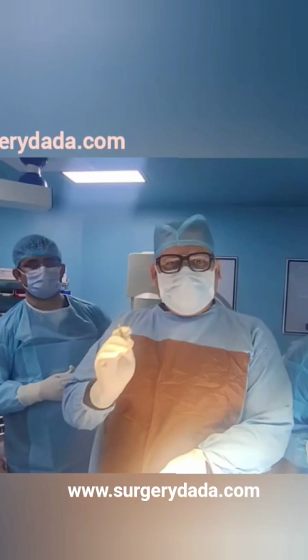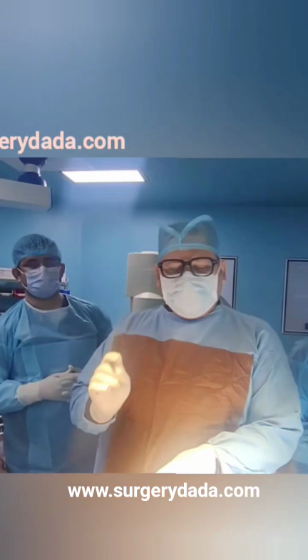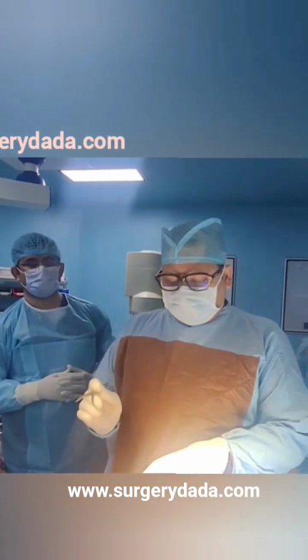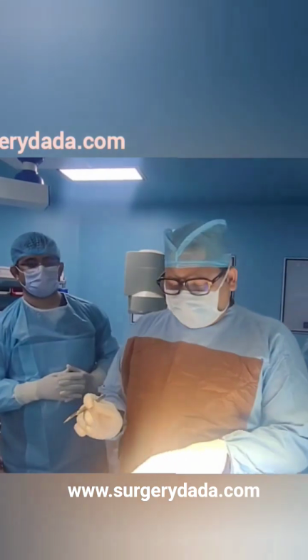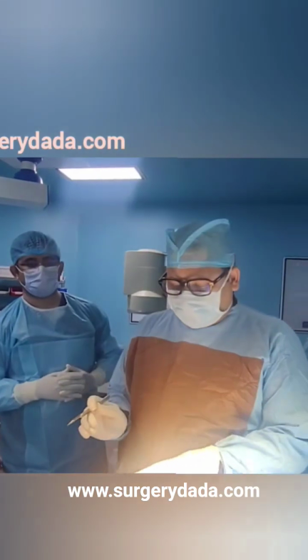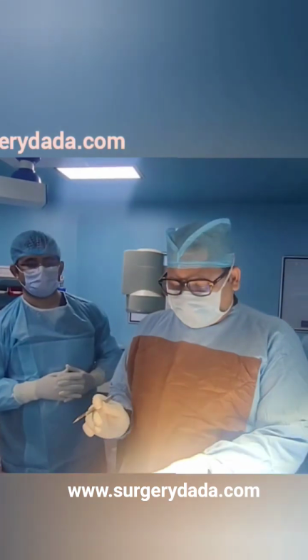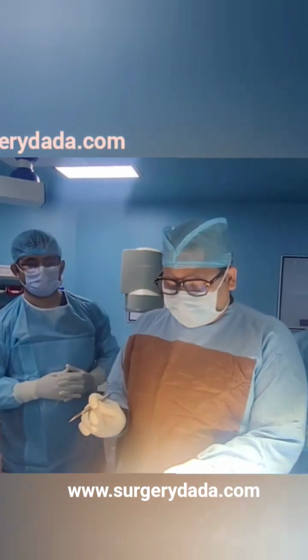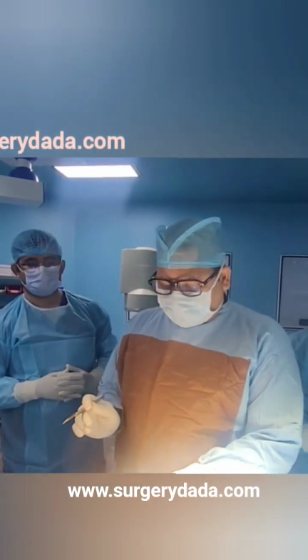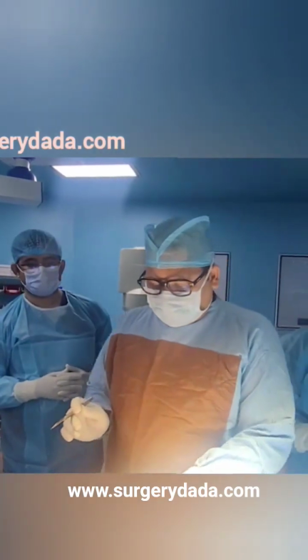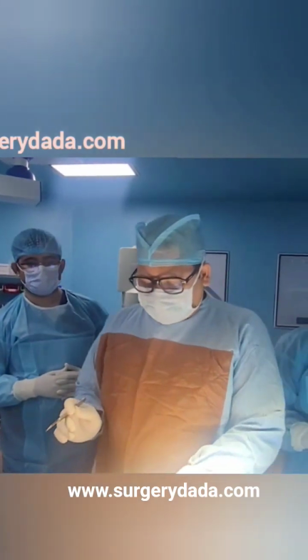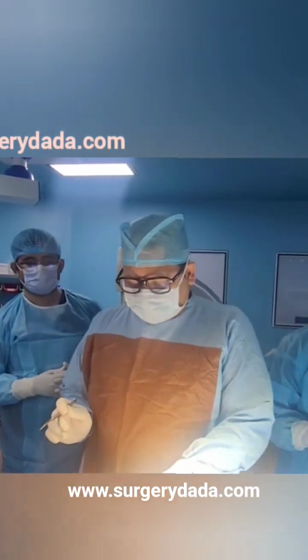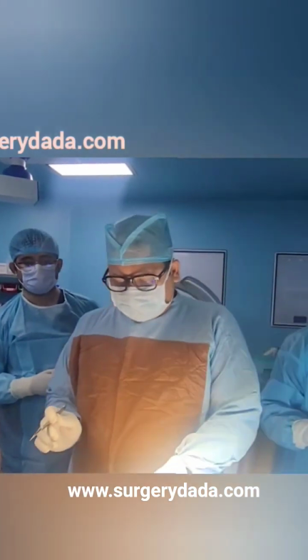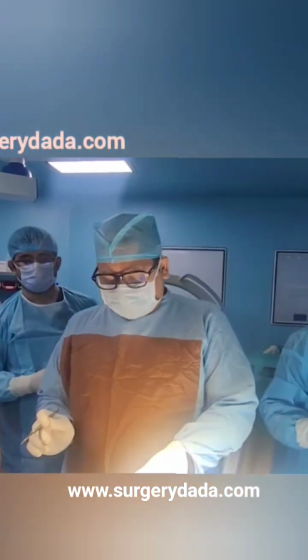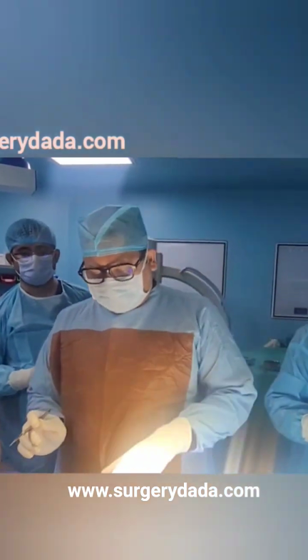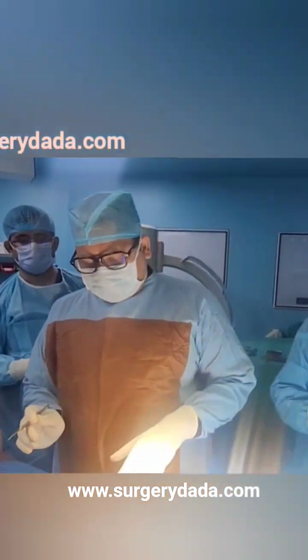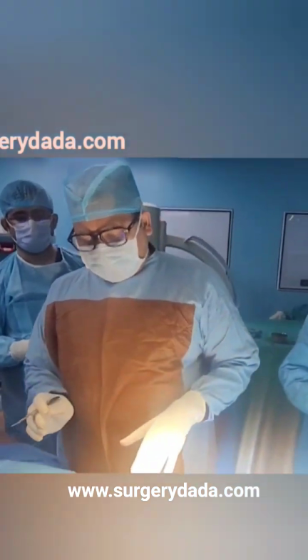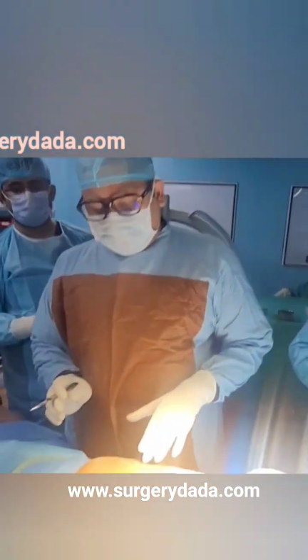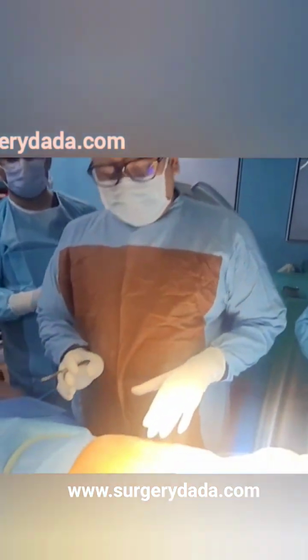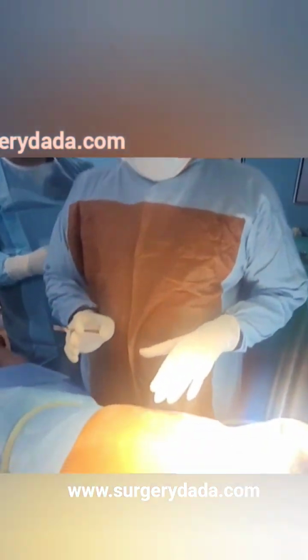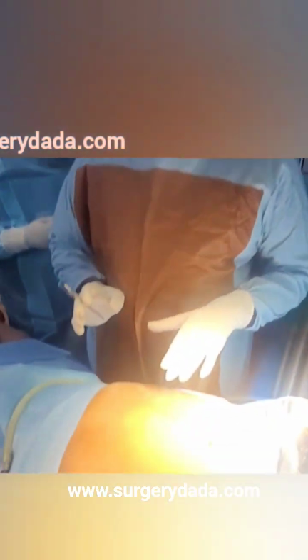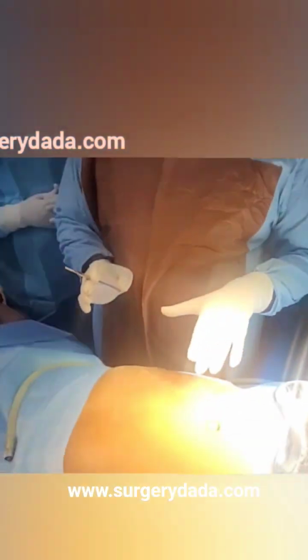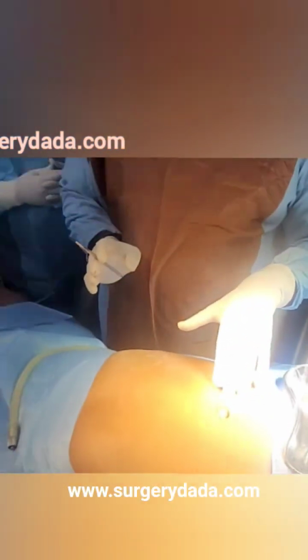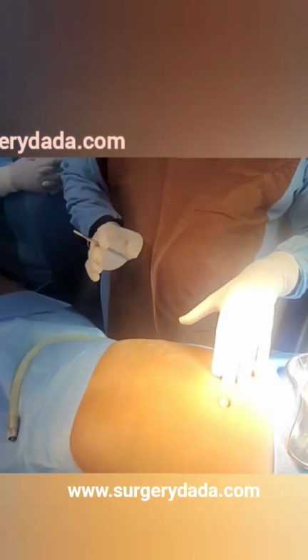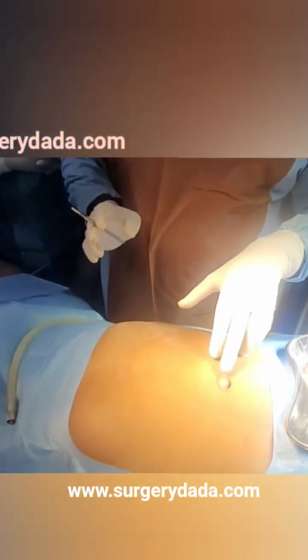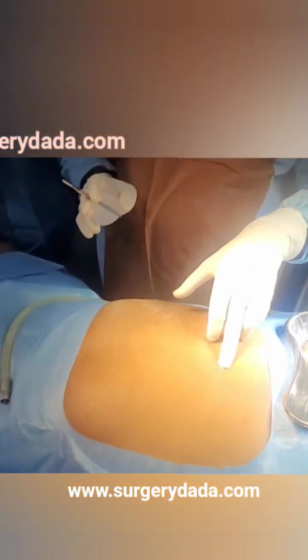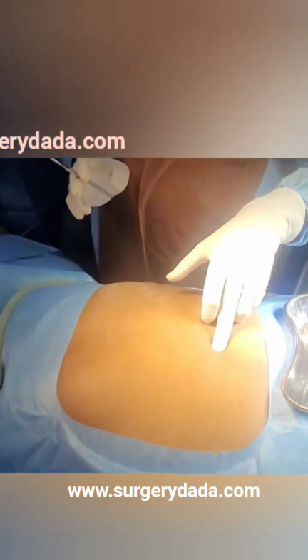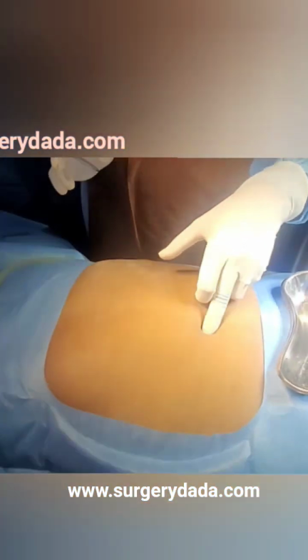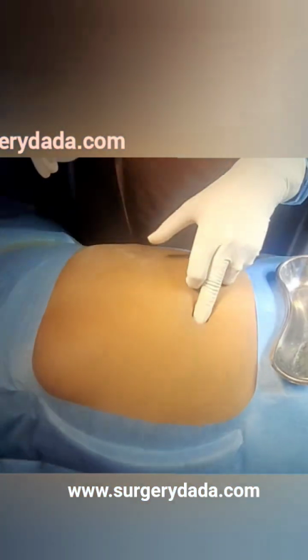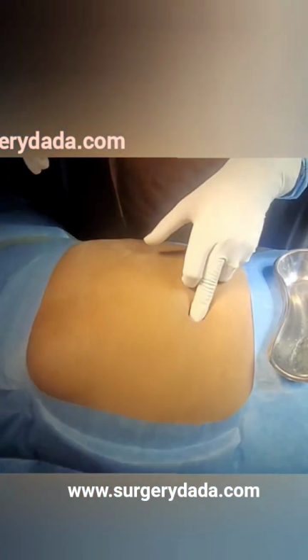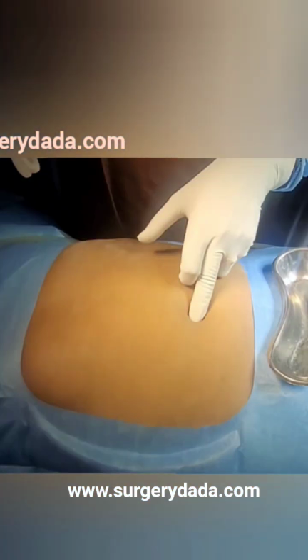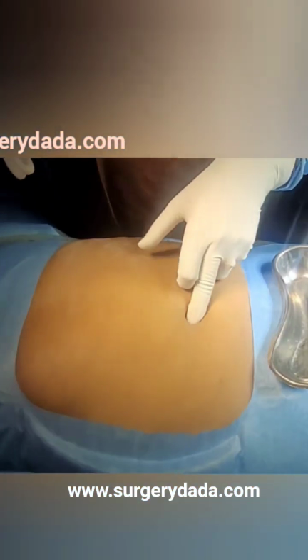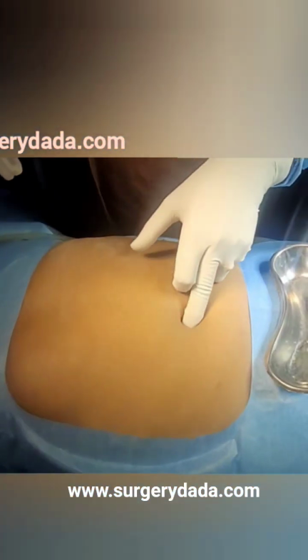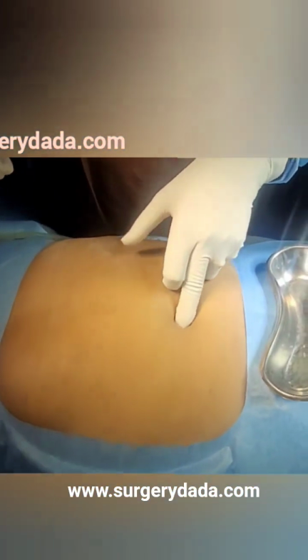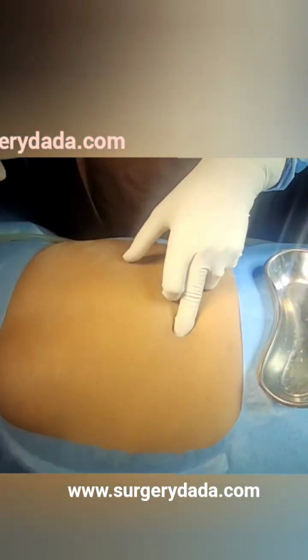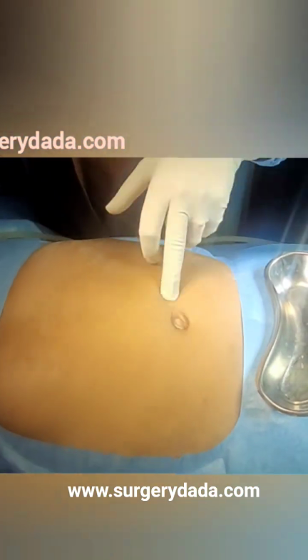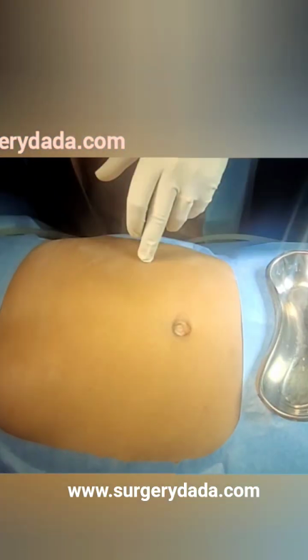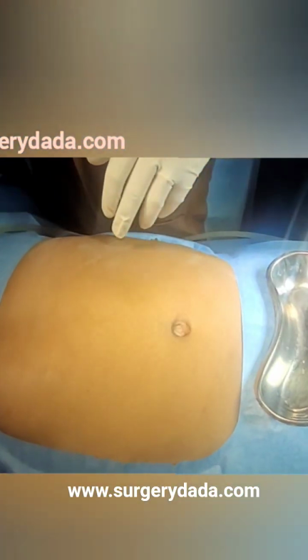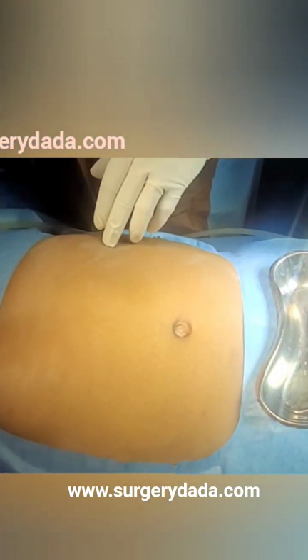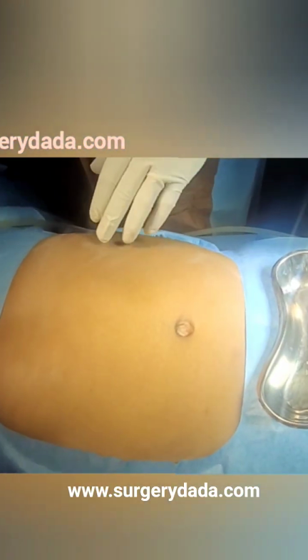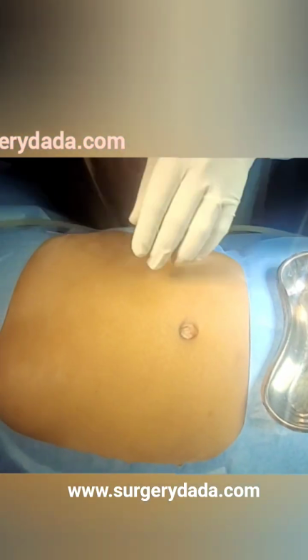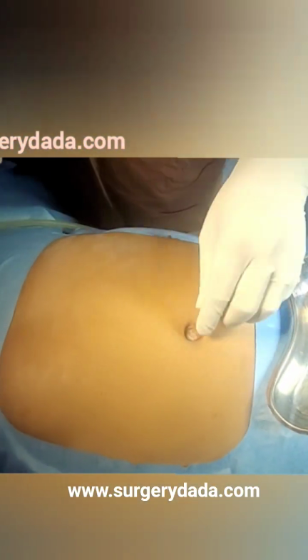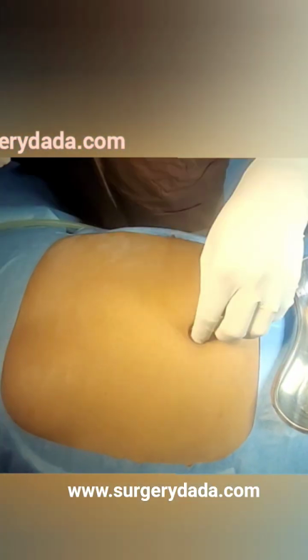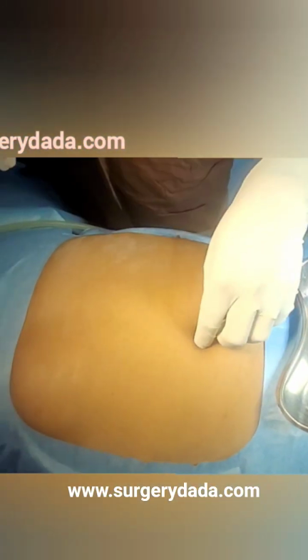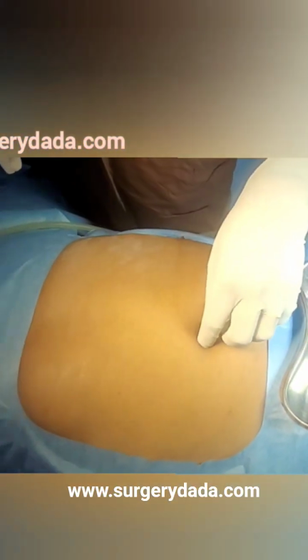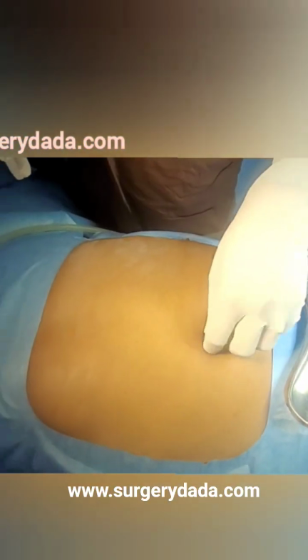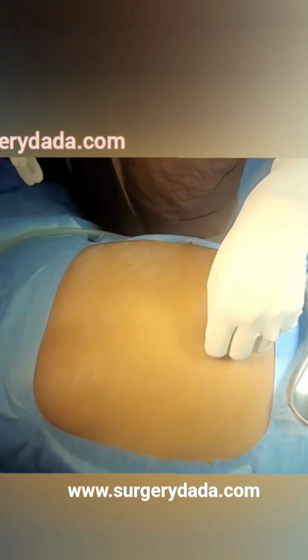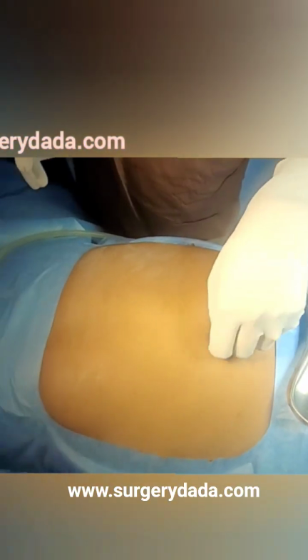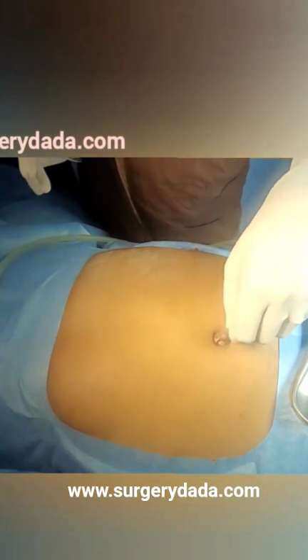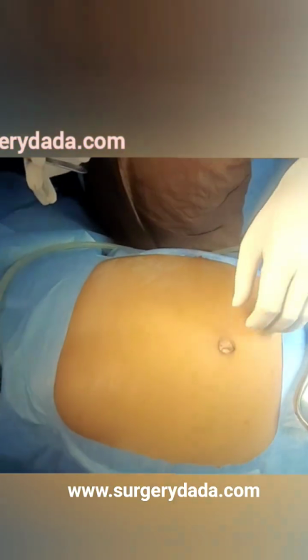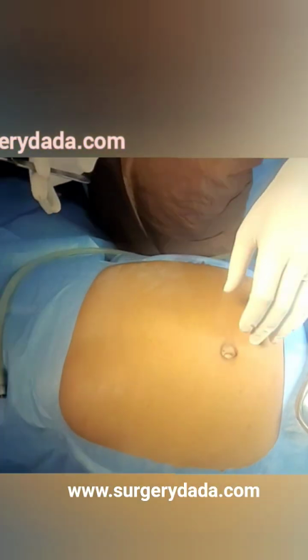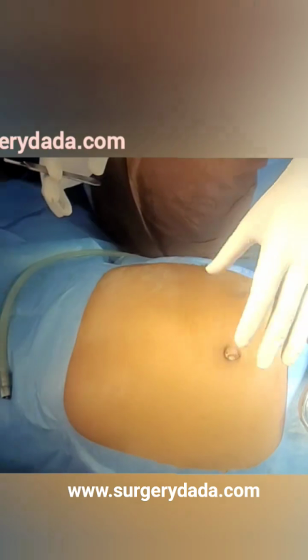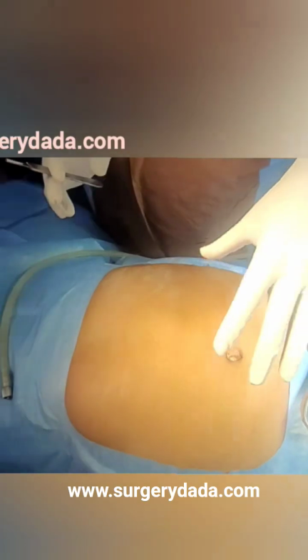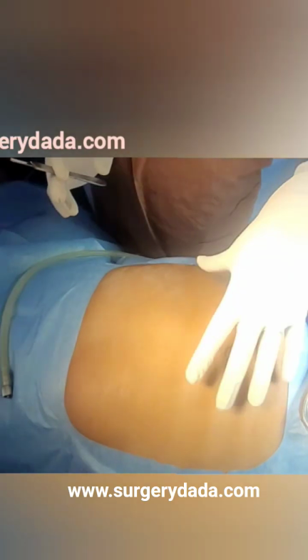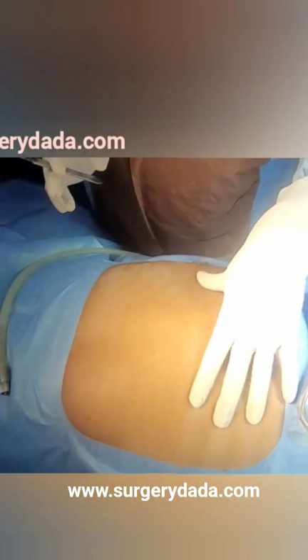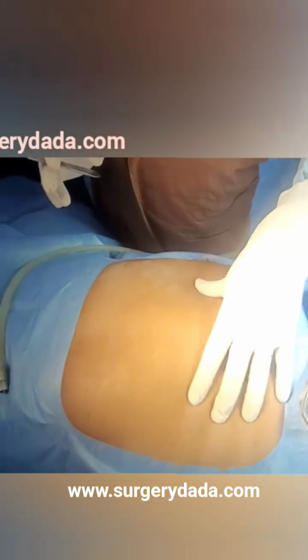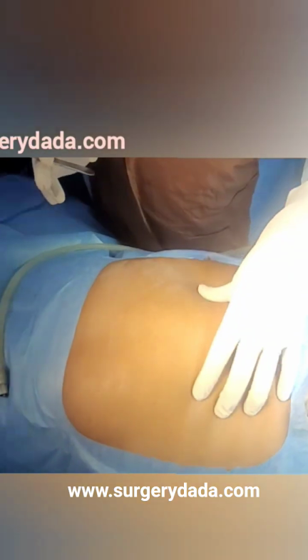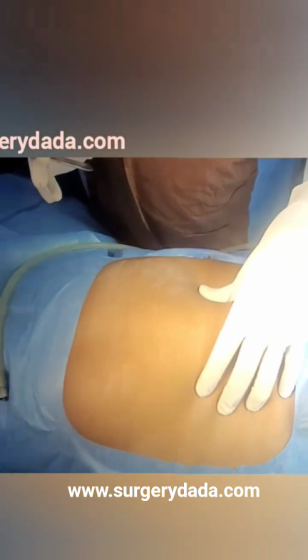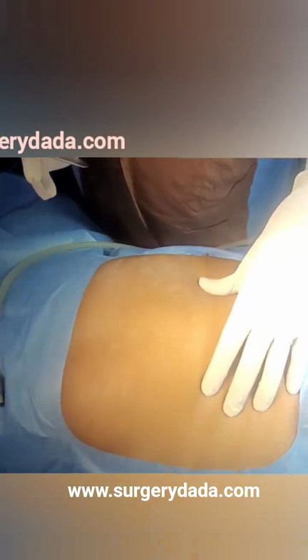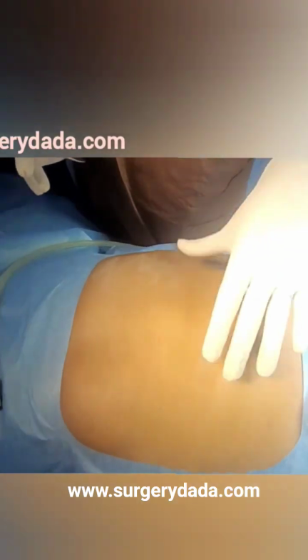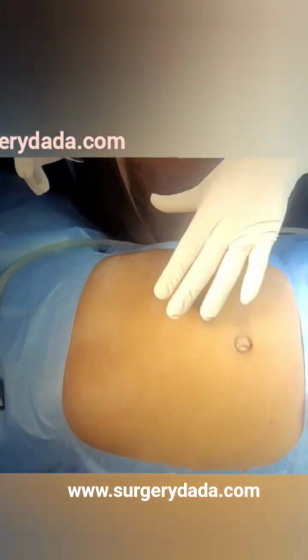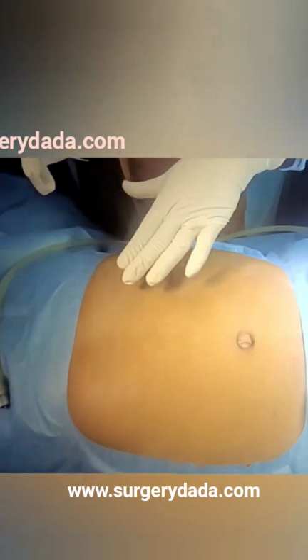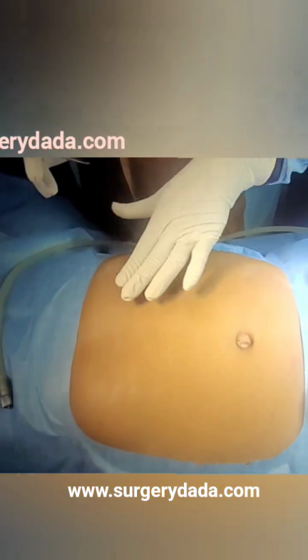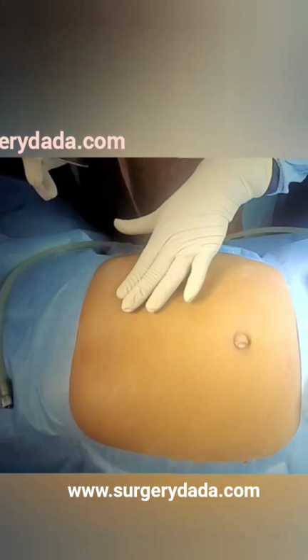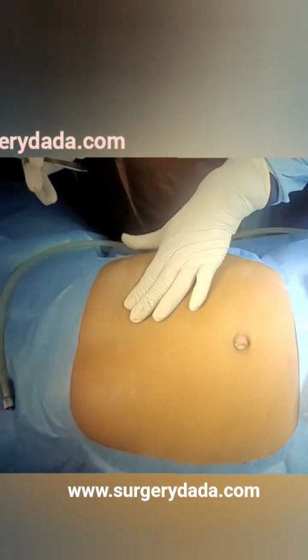Hi everyone, welcome to Surgery Dada. We have a case of umbilical hernia, and this has already reduced itself because of the anesthesia.